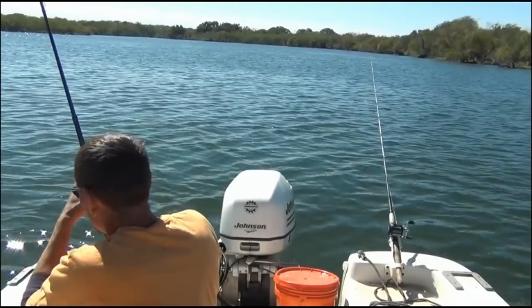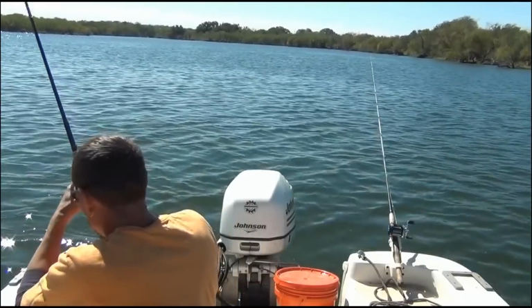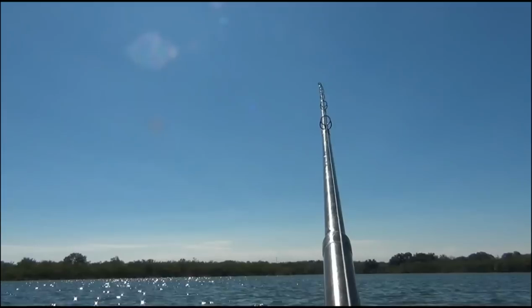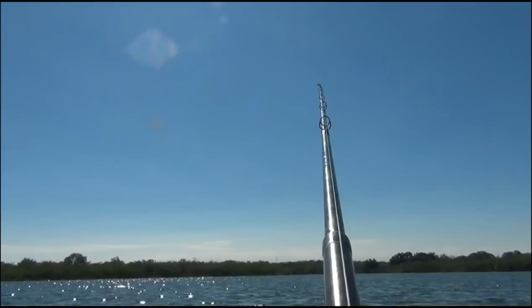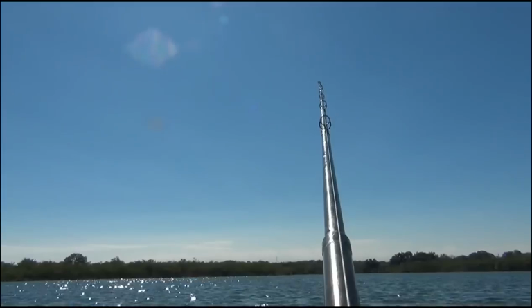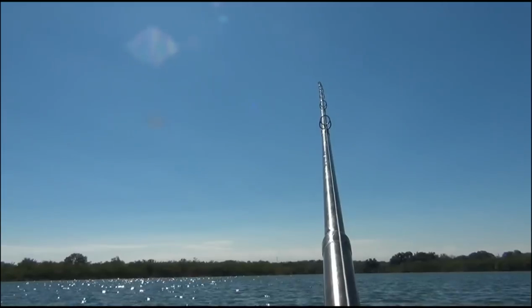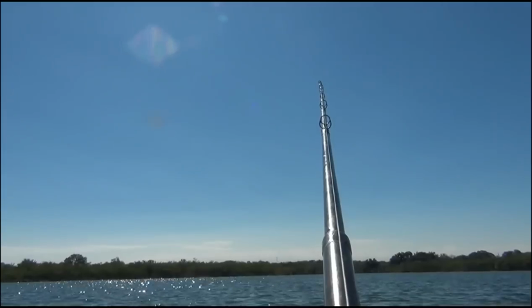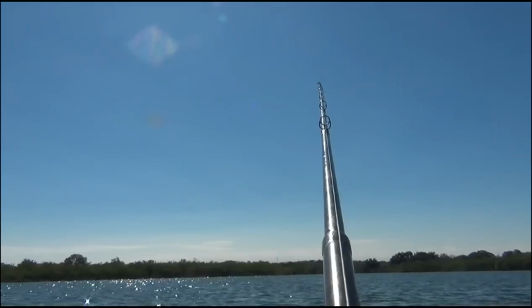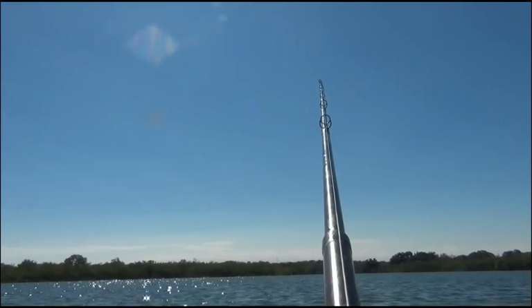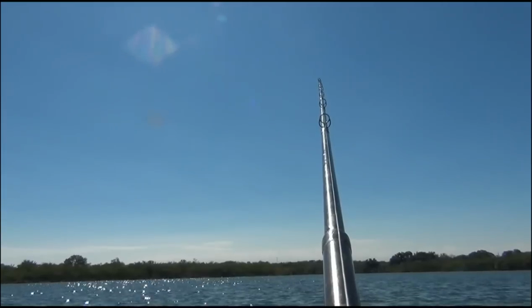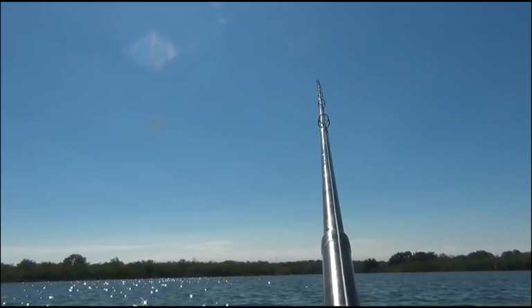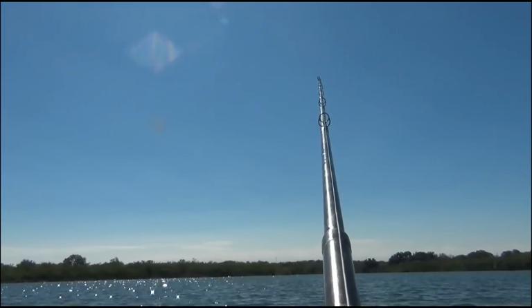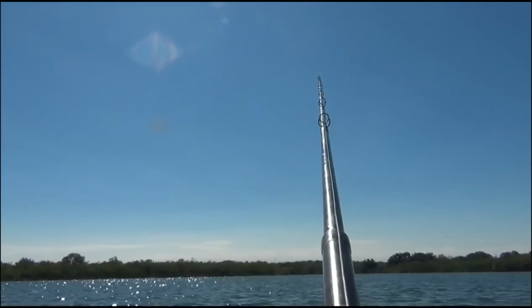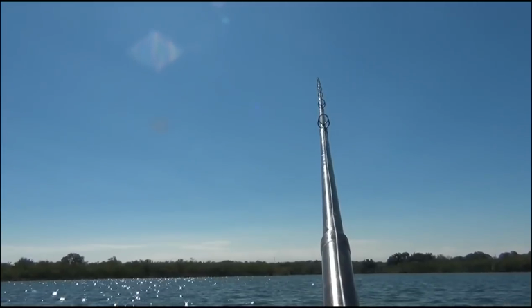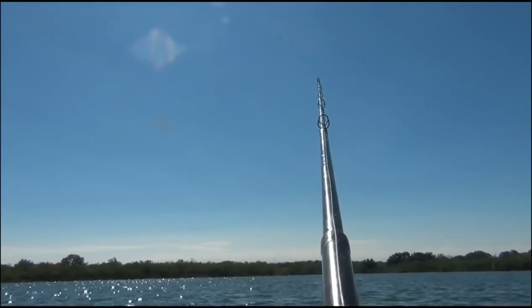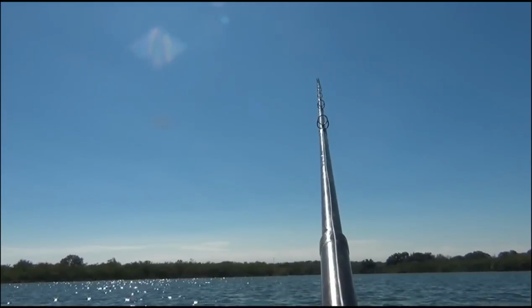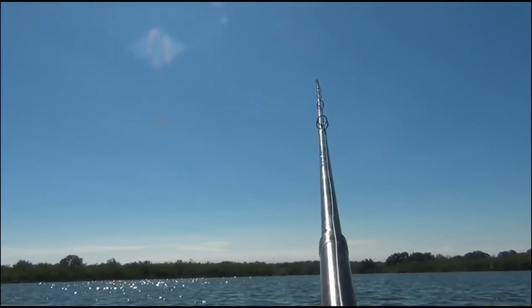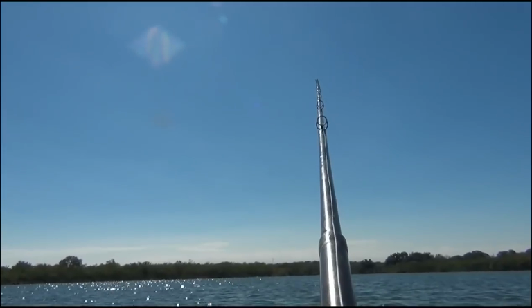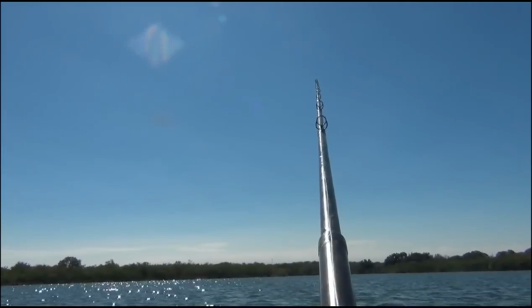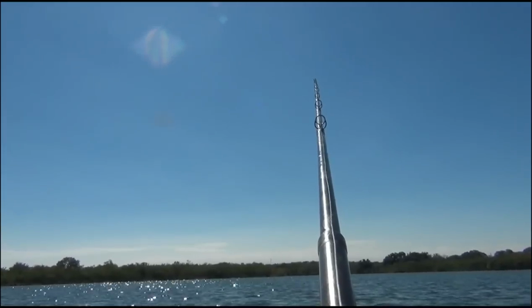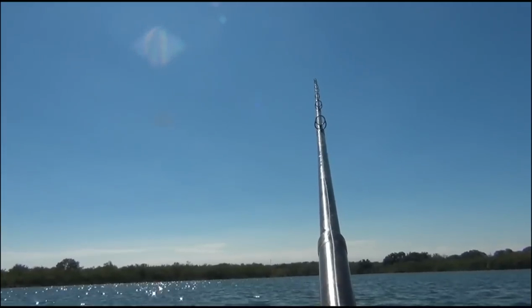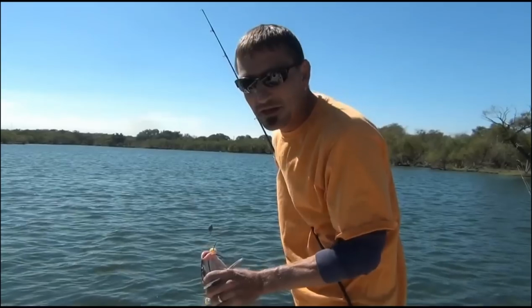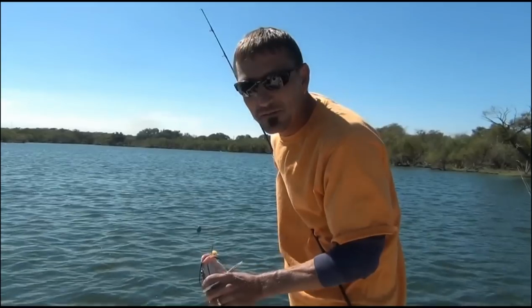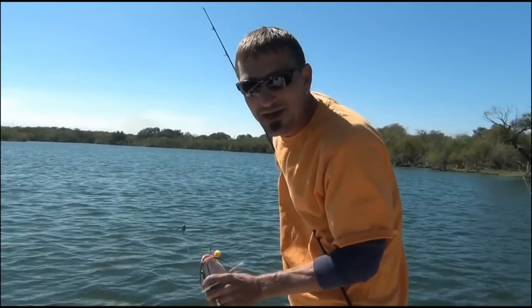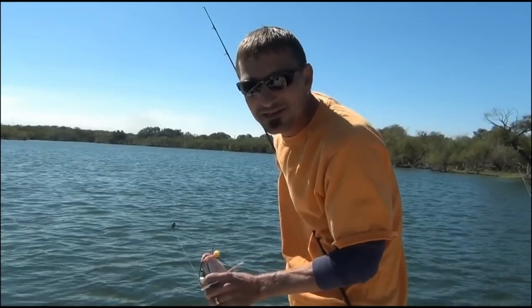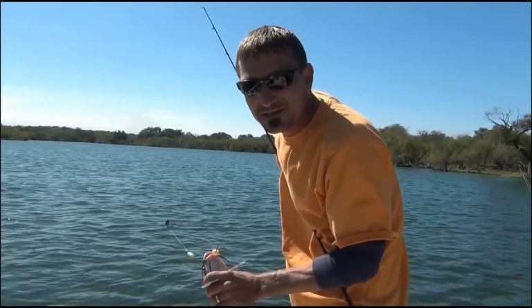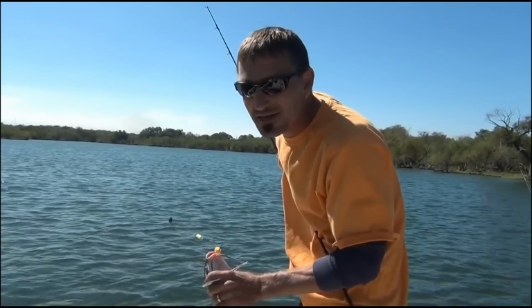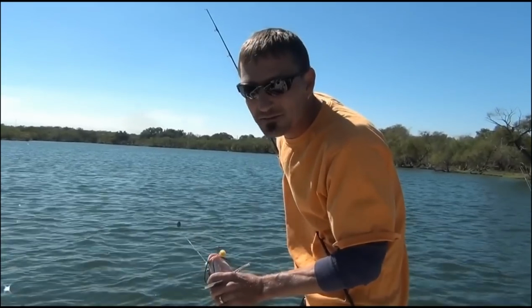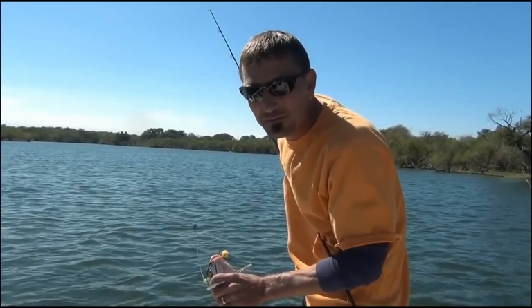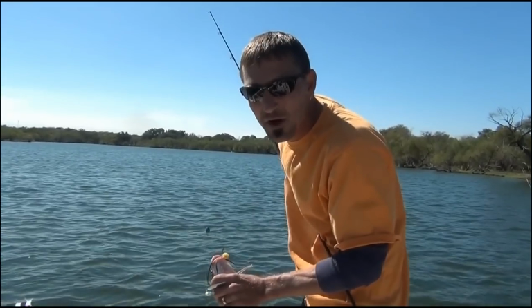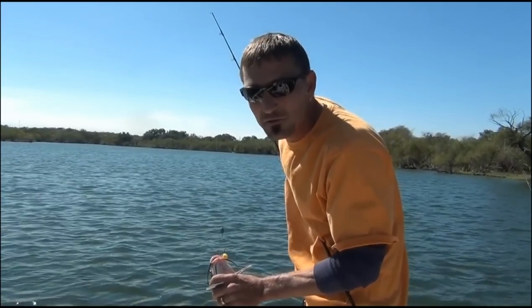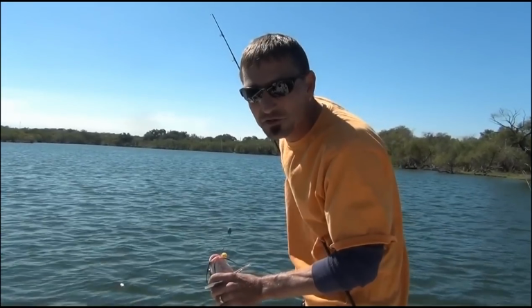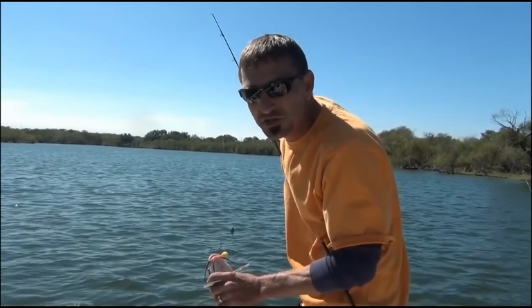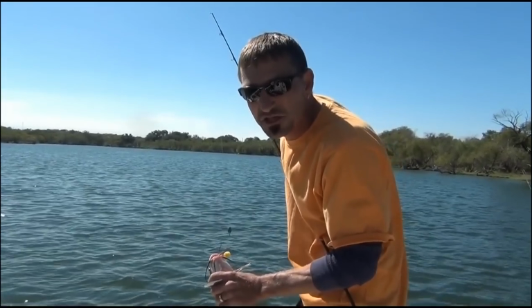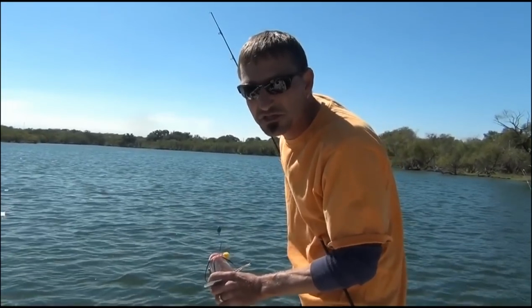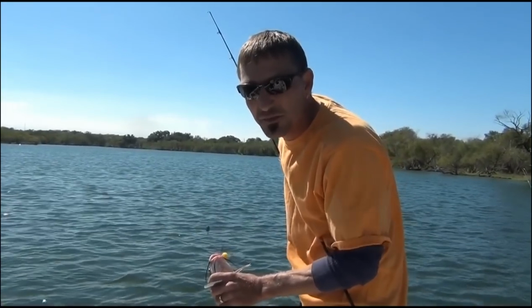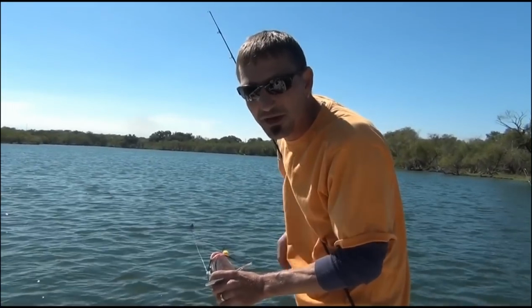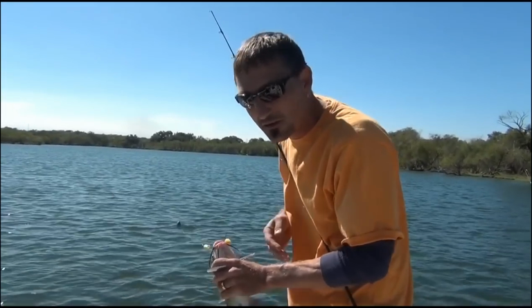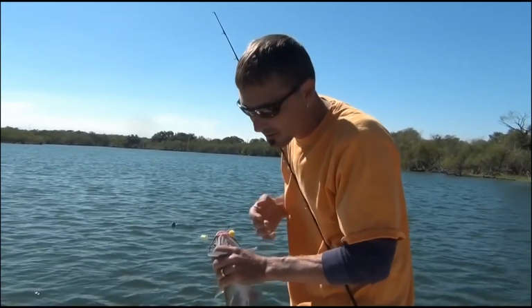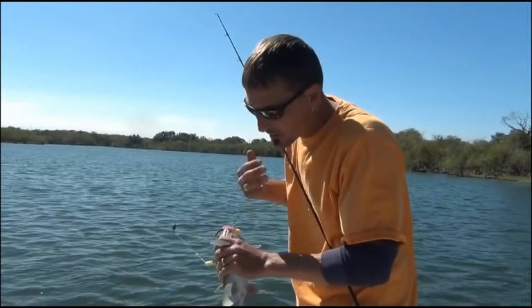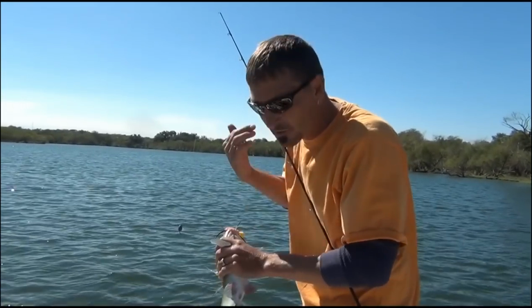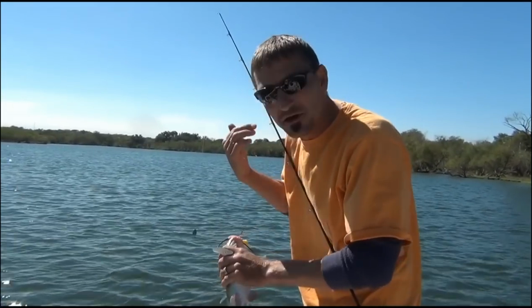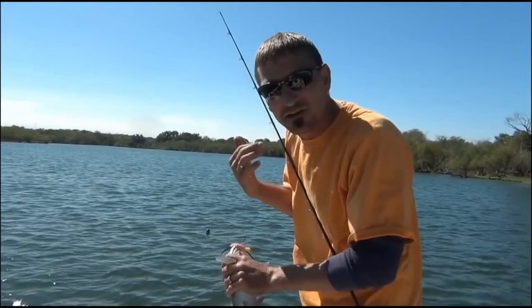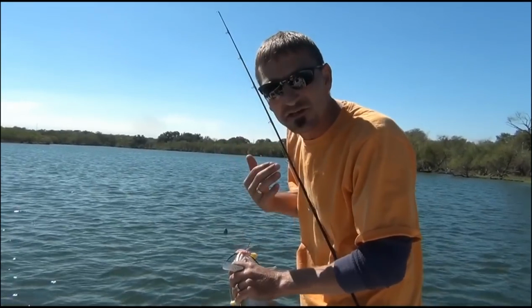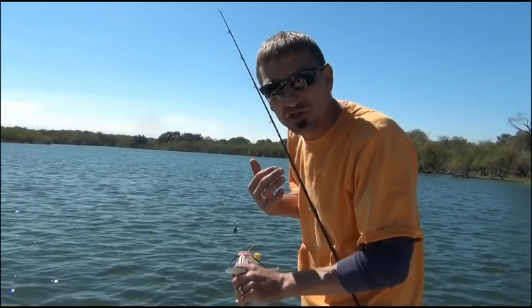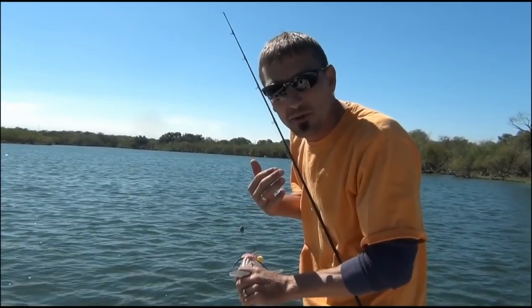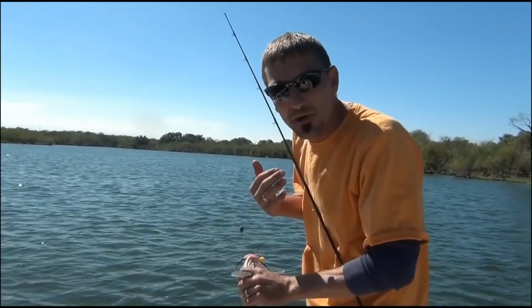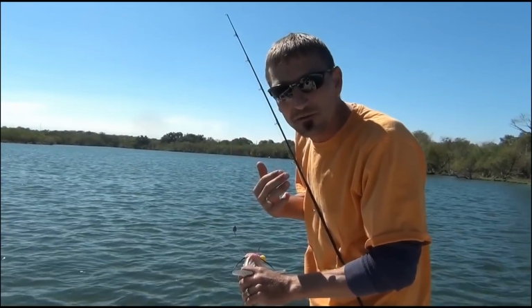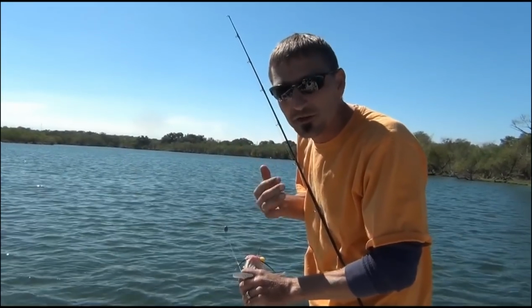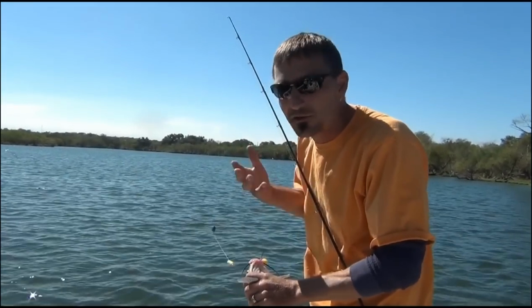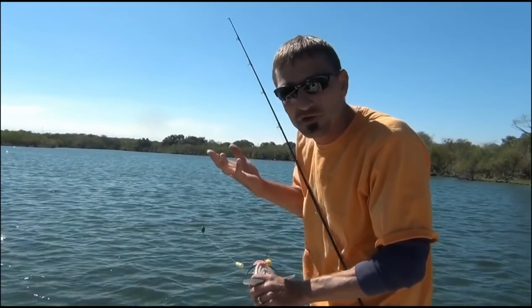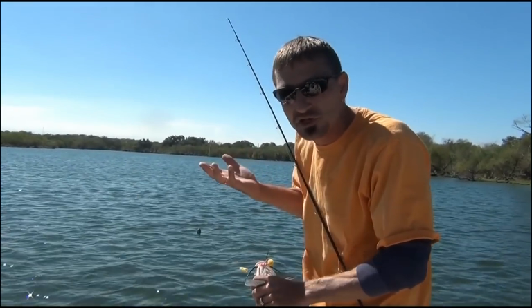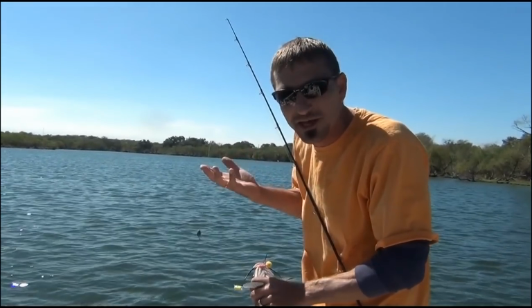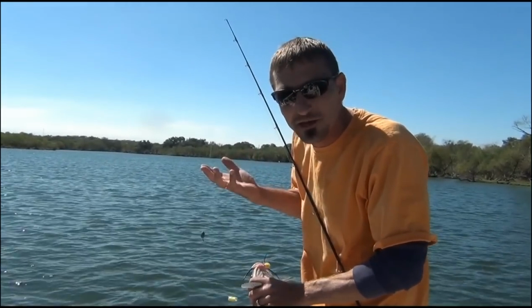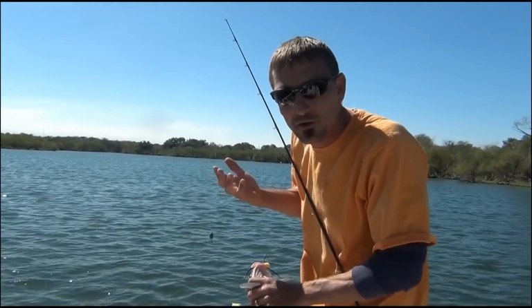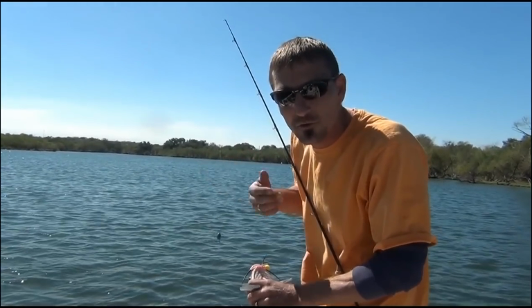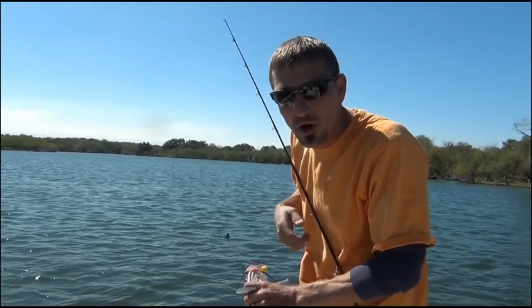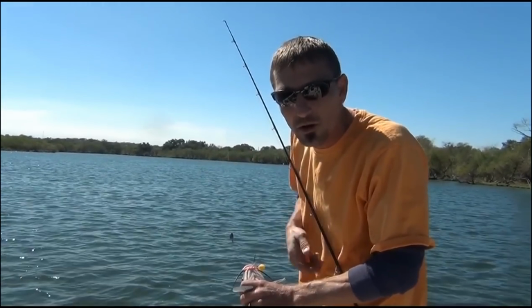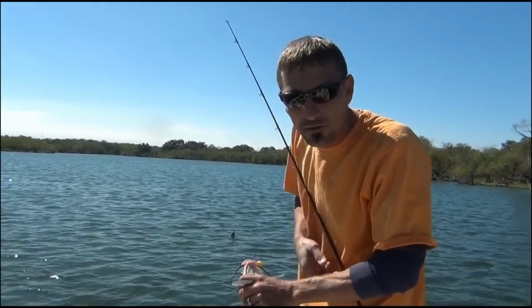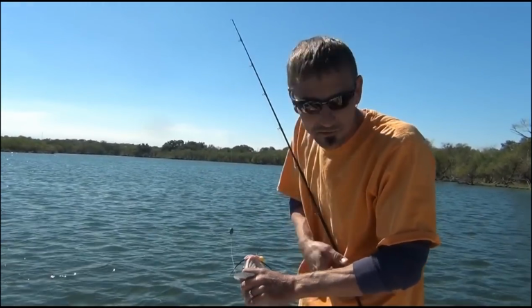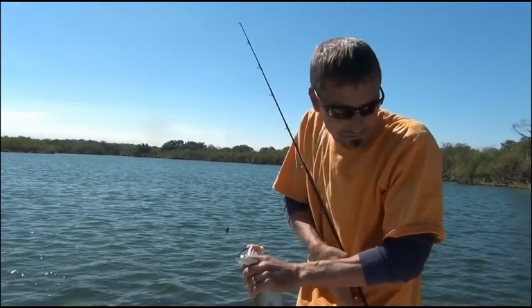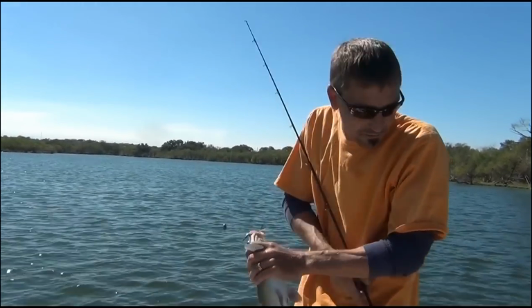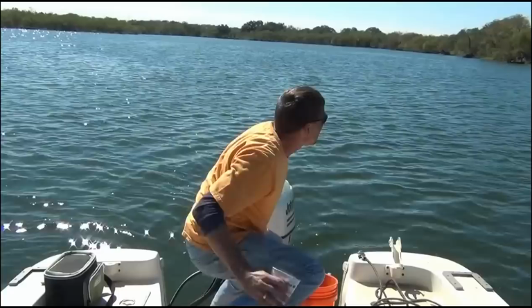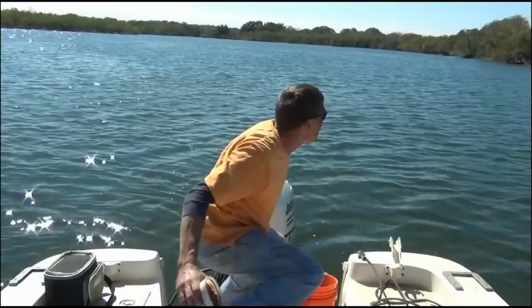He just barely never ran it — he's on there. If you cast the same spot with your cheese bait, you can get that chum out there and you just can't go wrong.